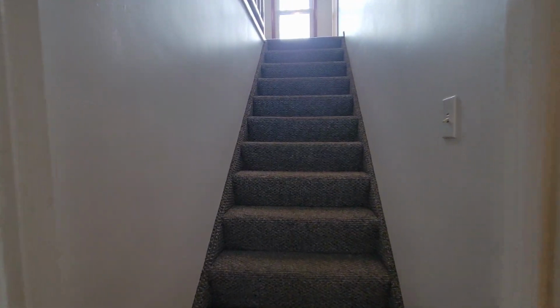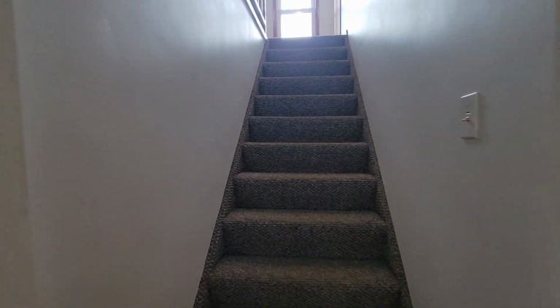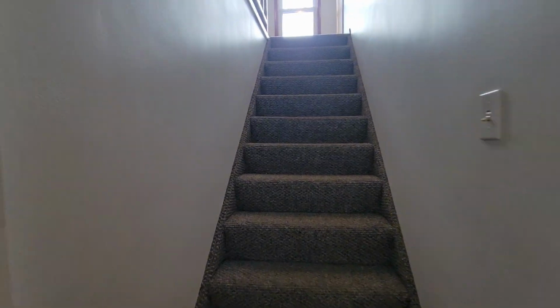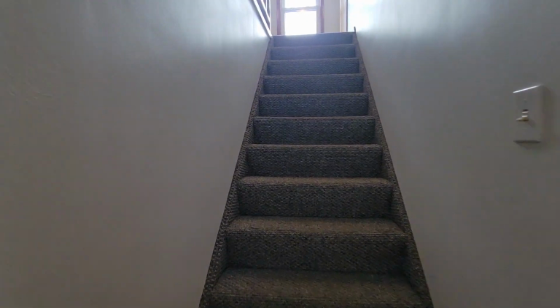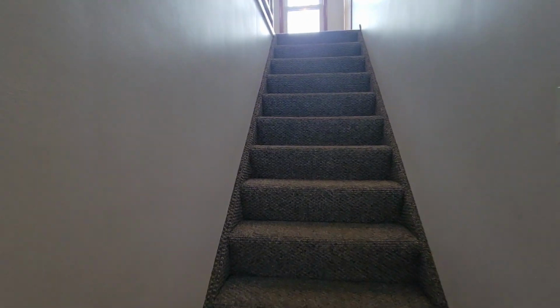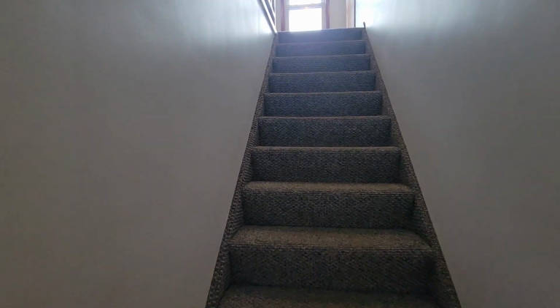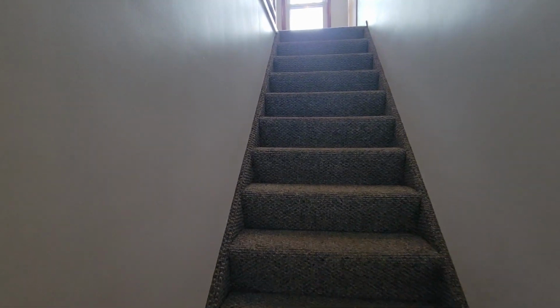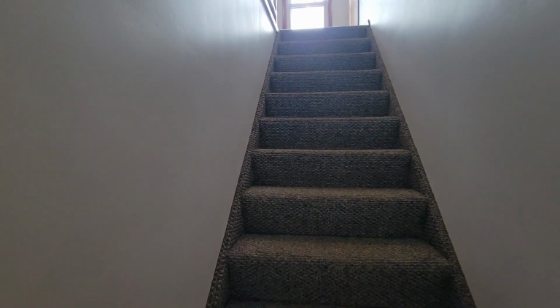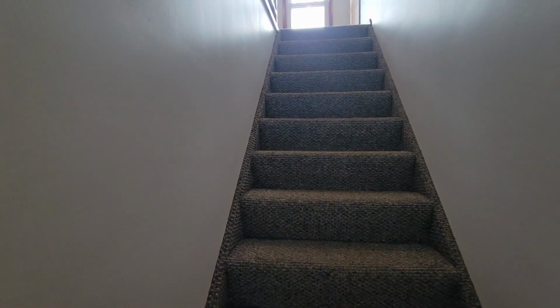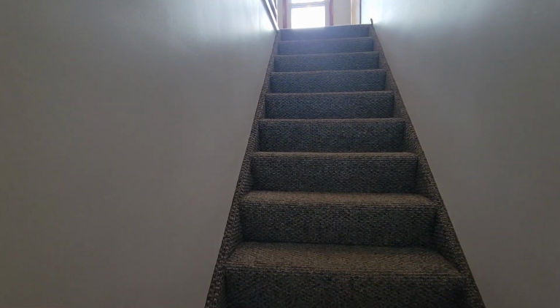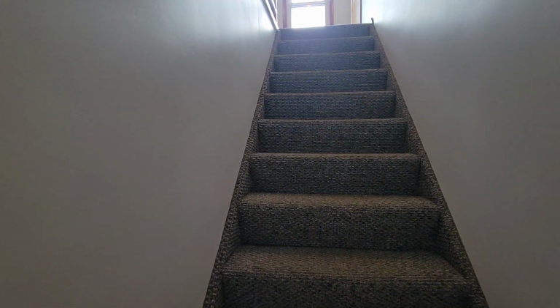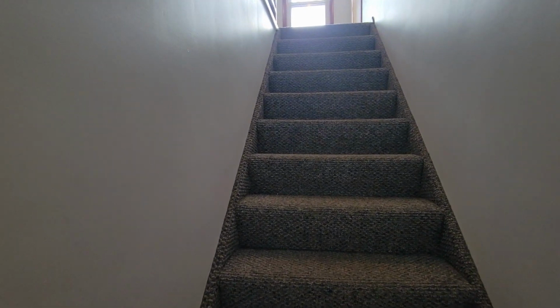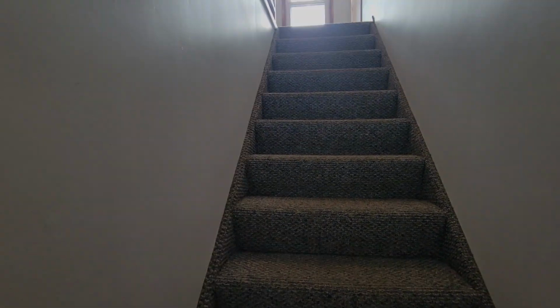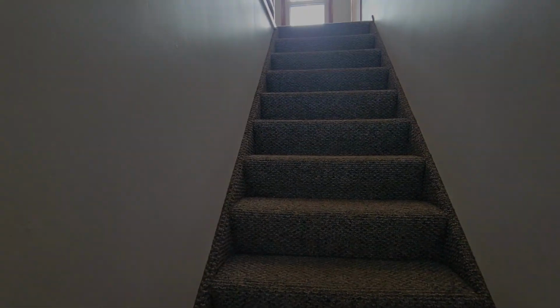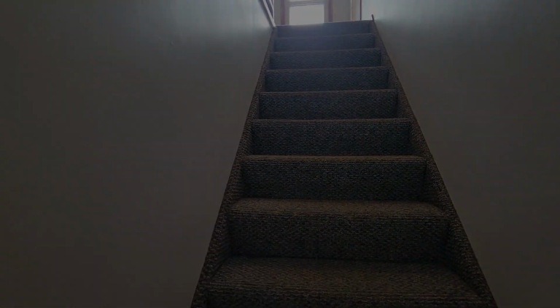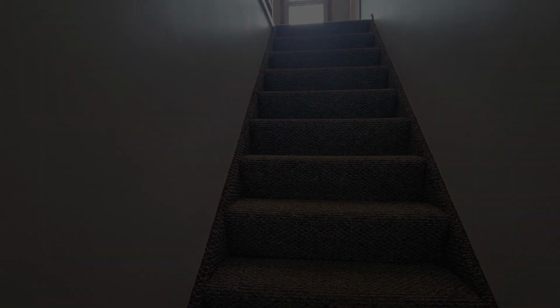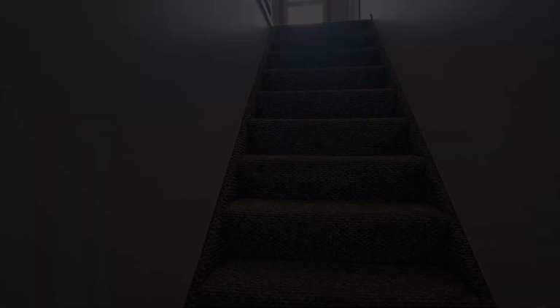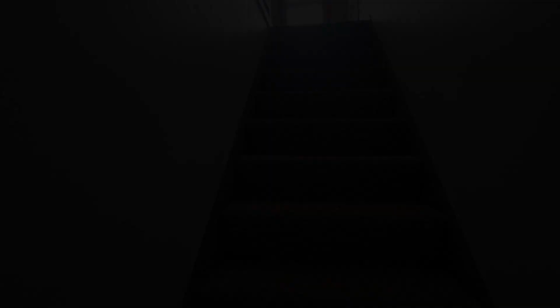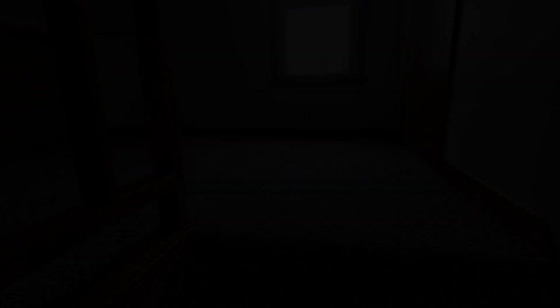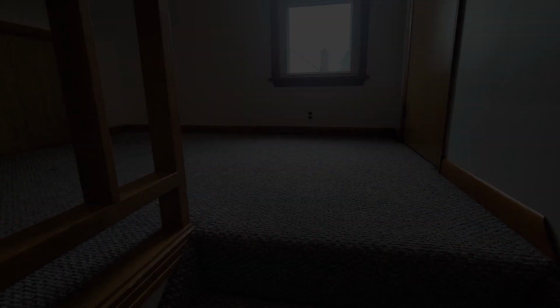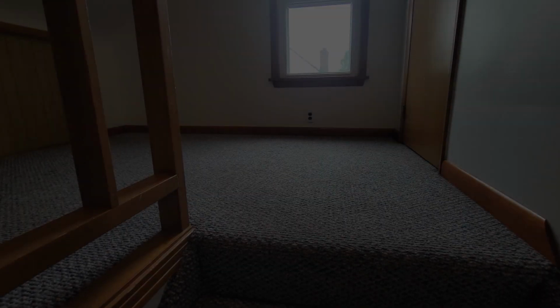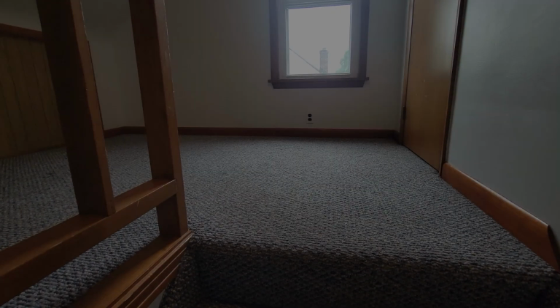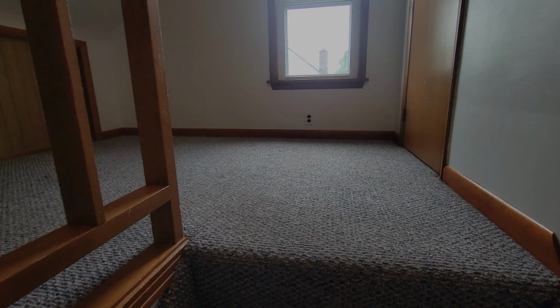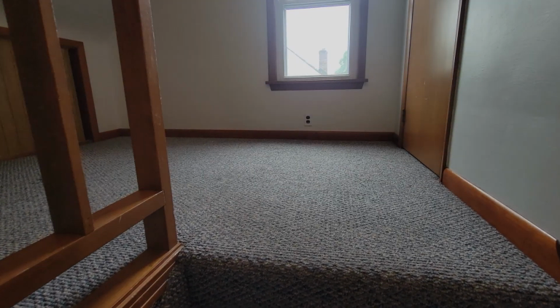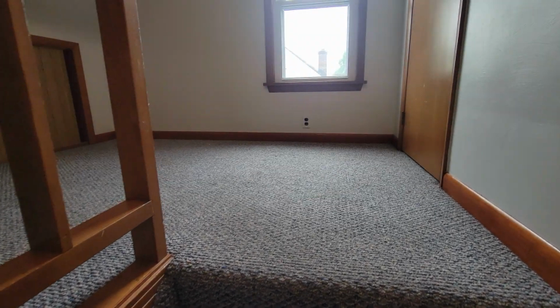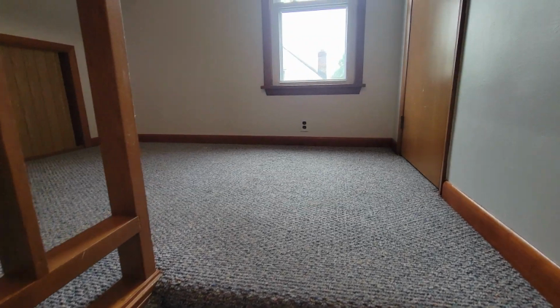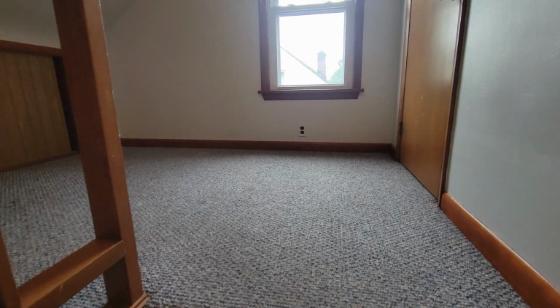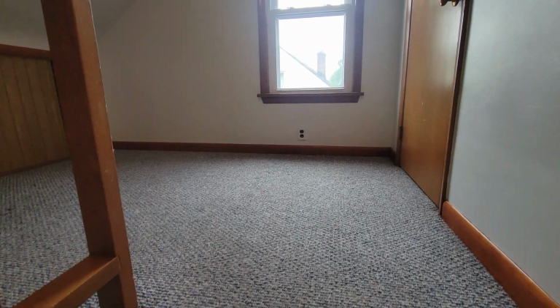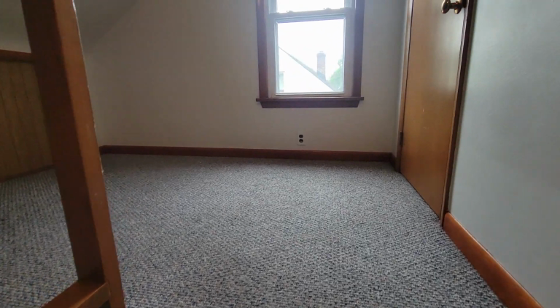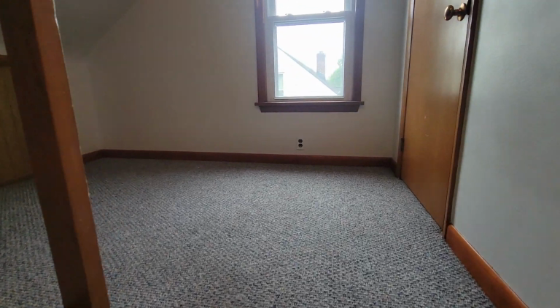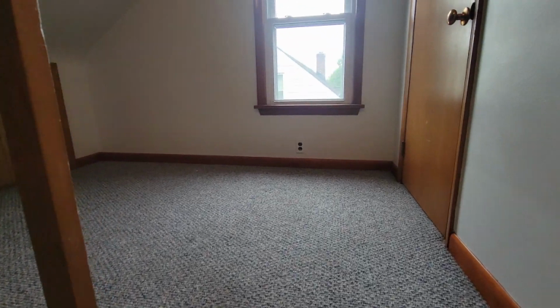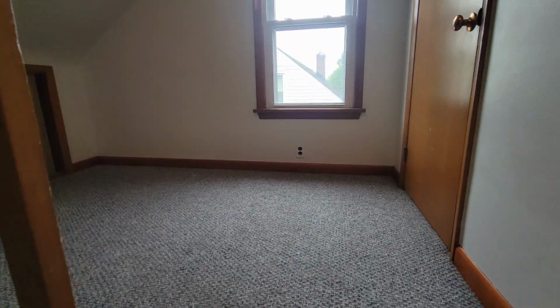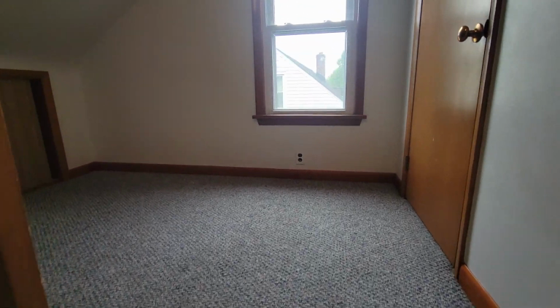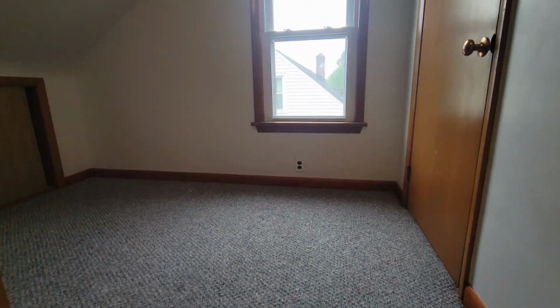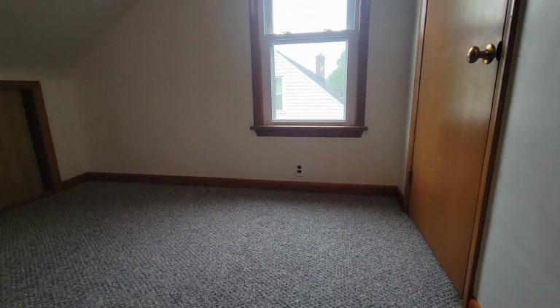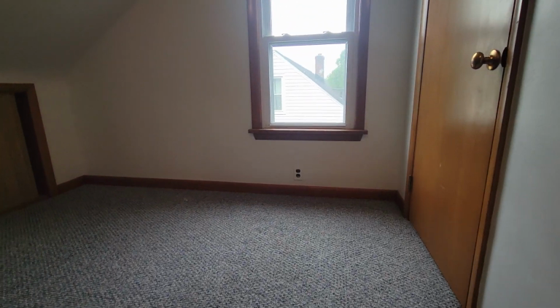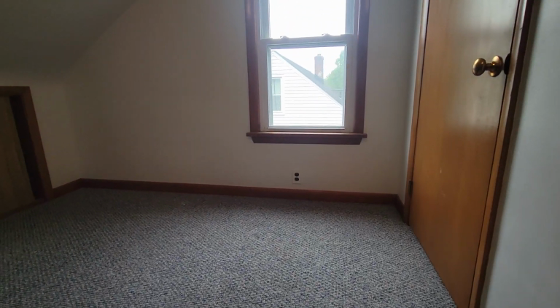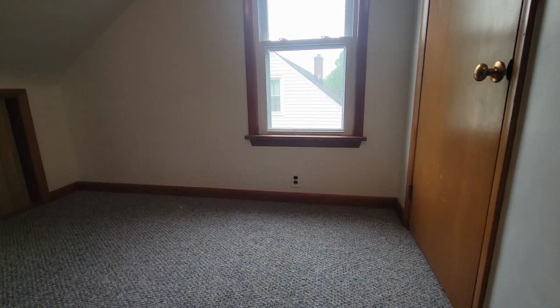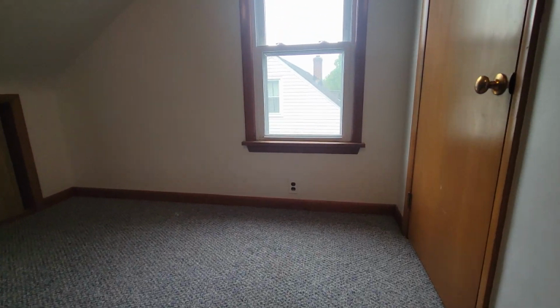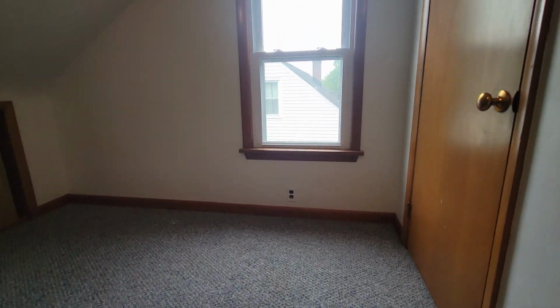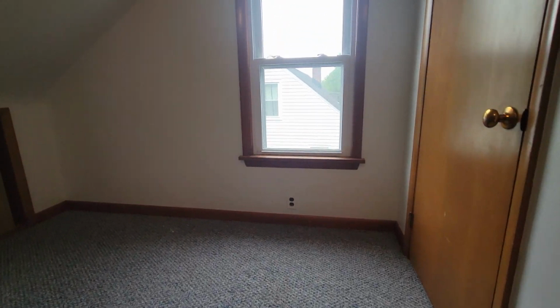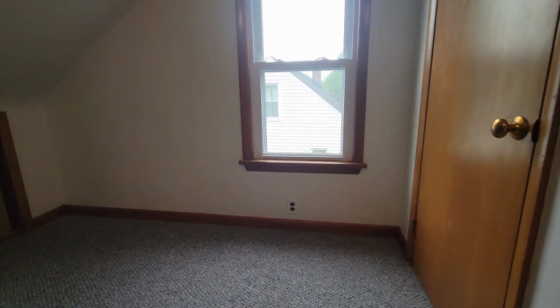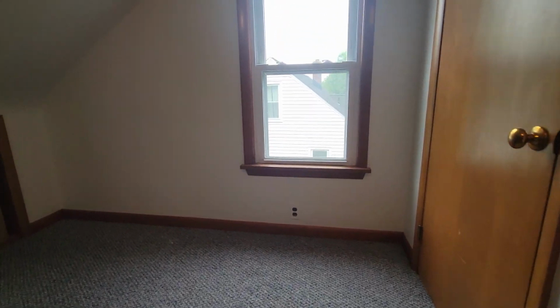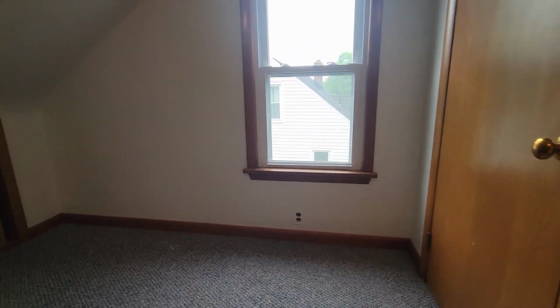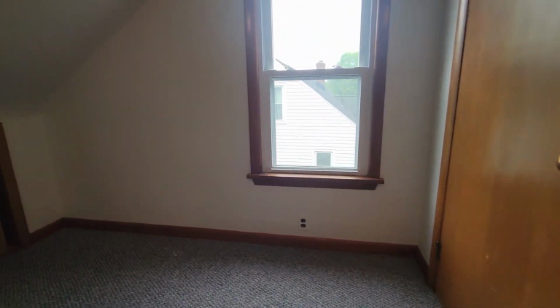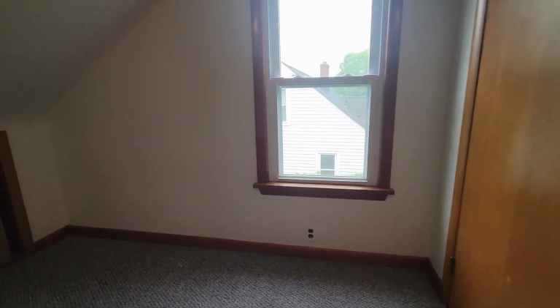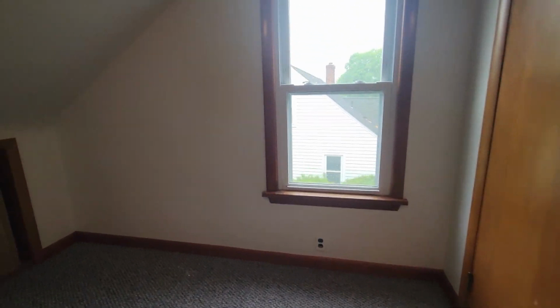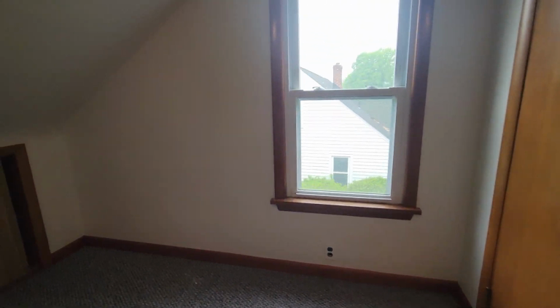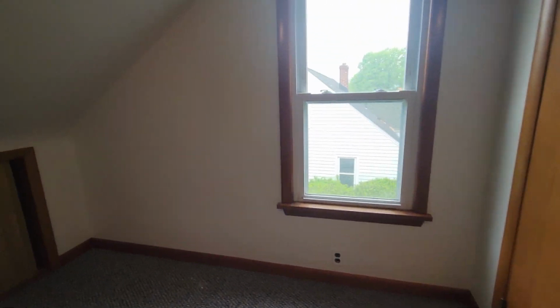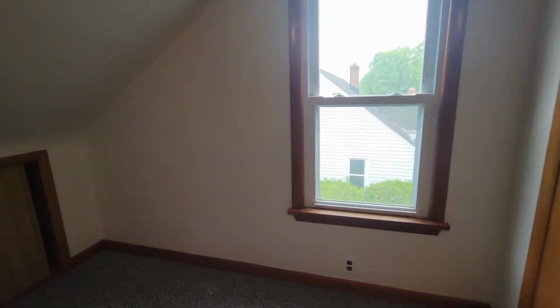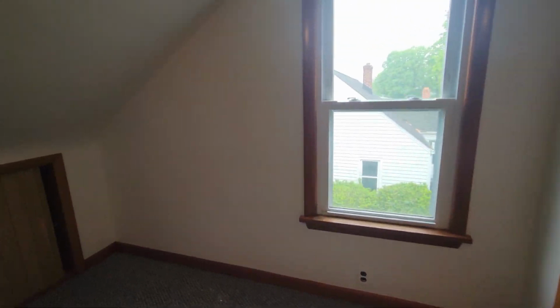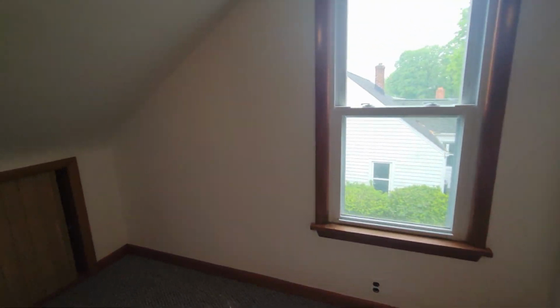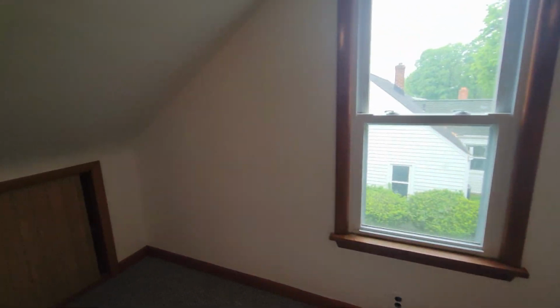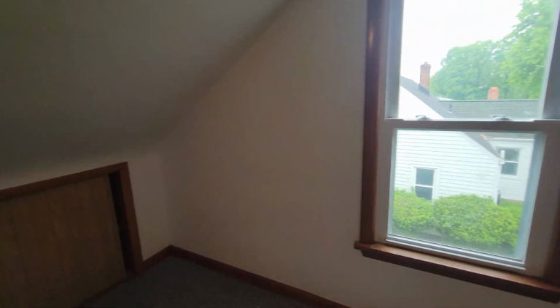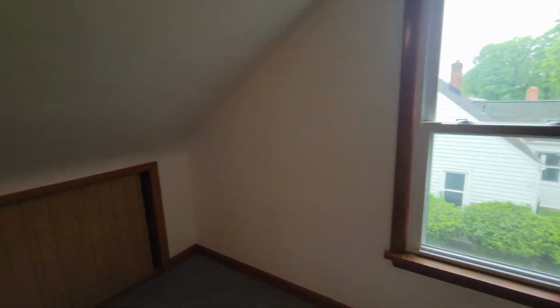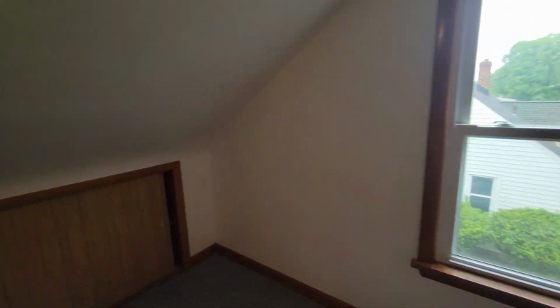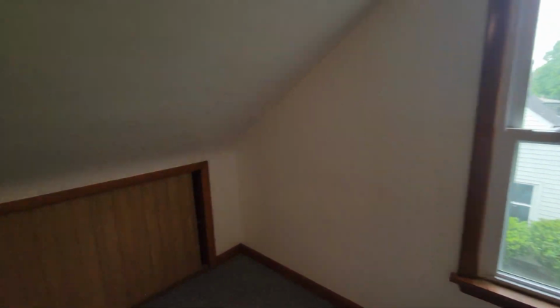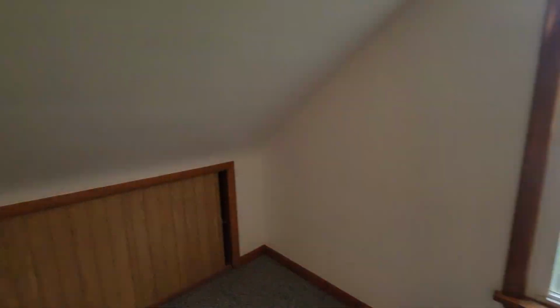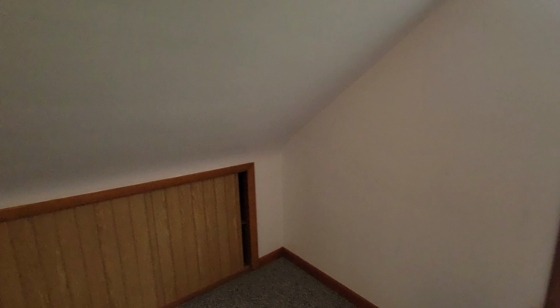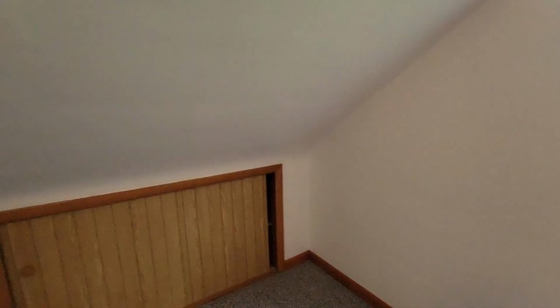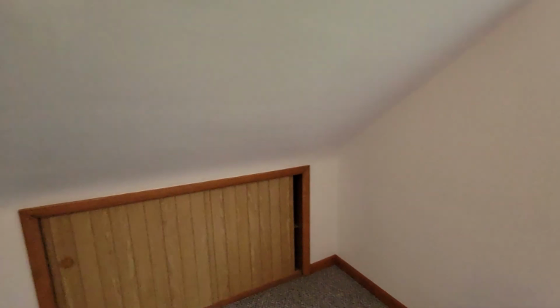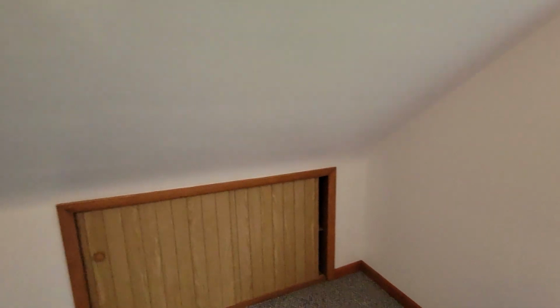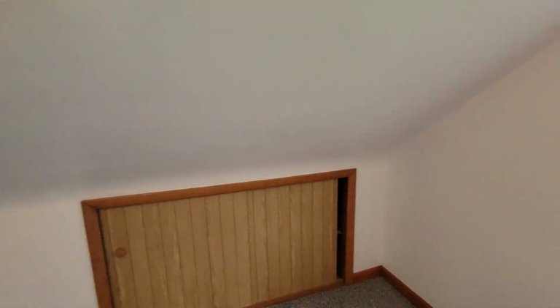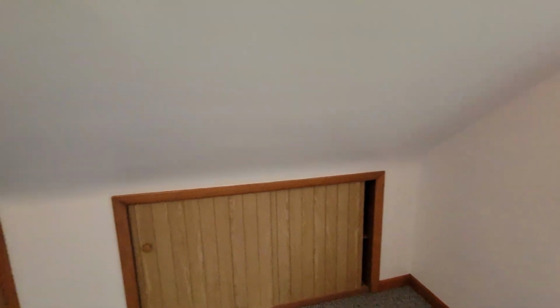Let's go upstairs and look at the third bedroom.